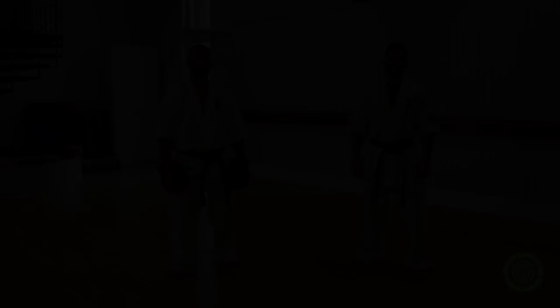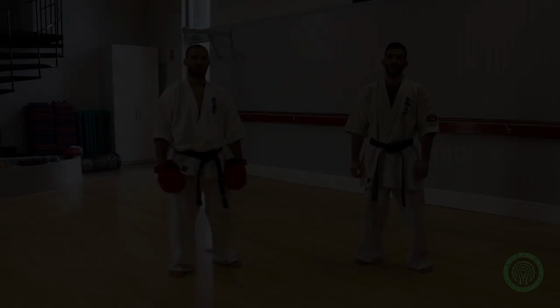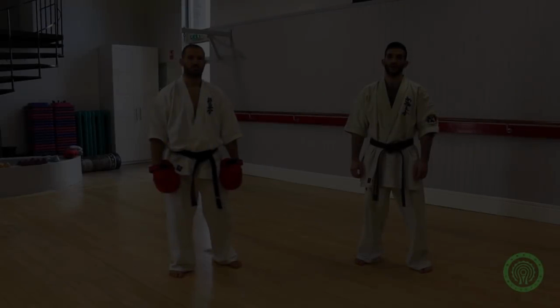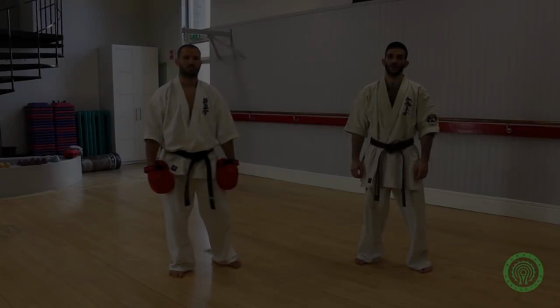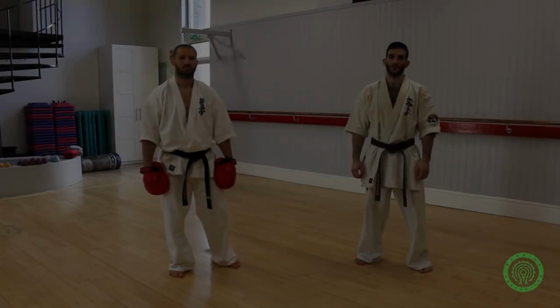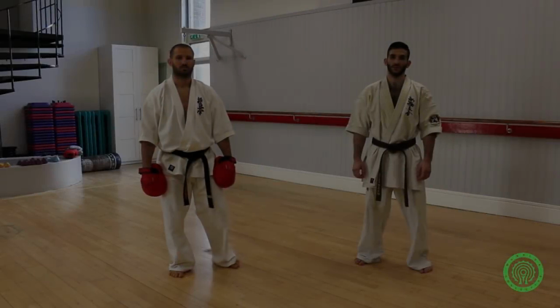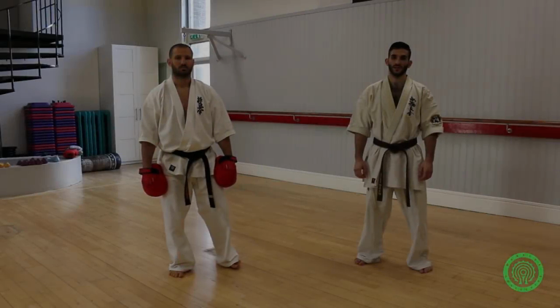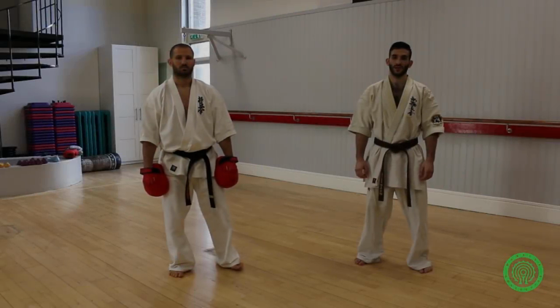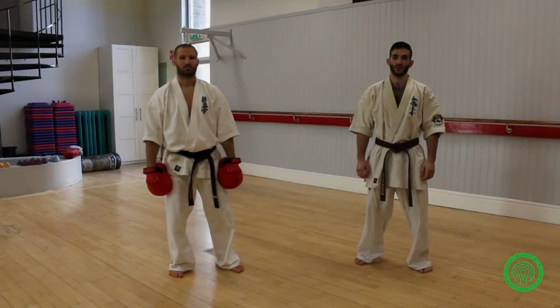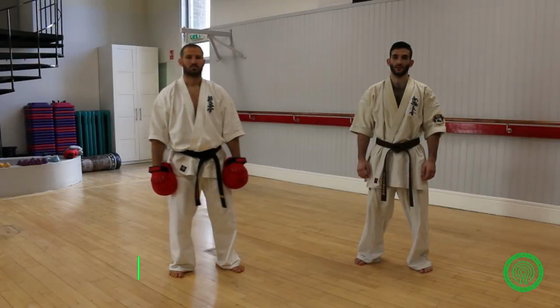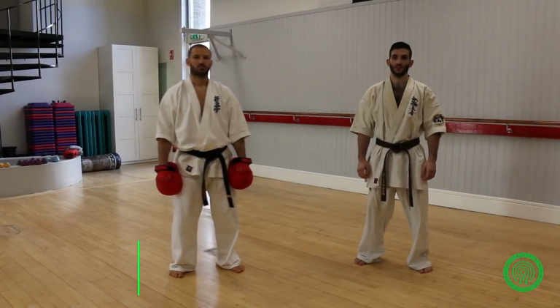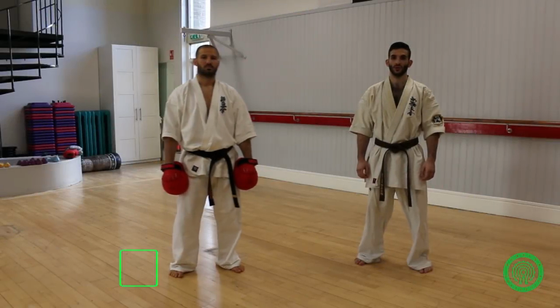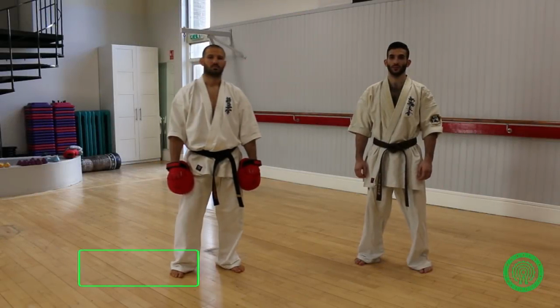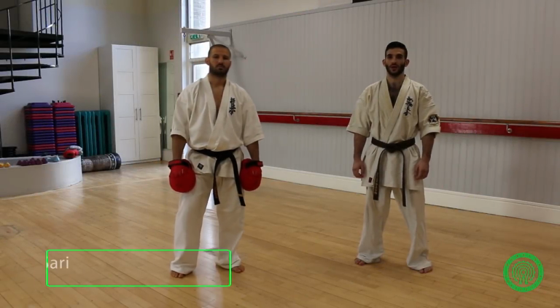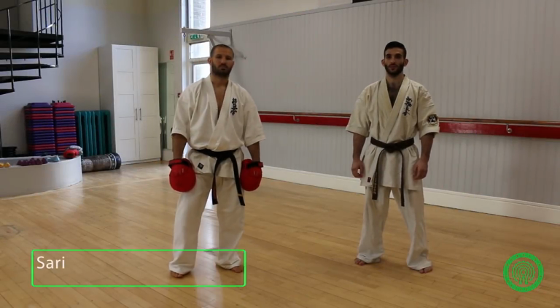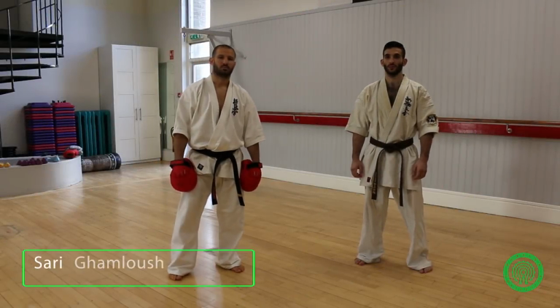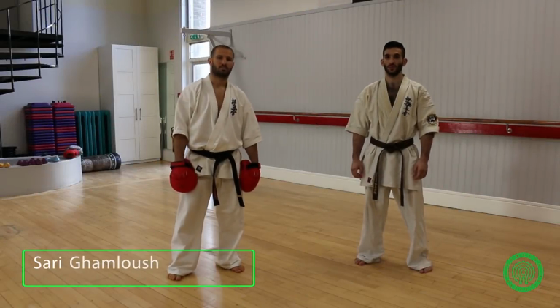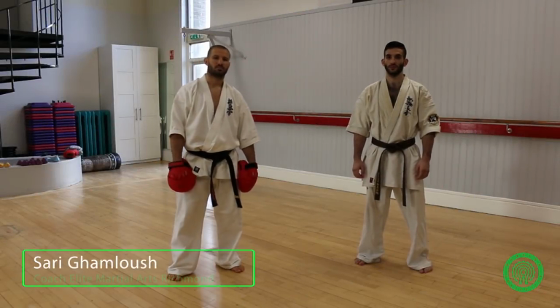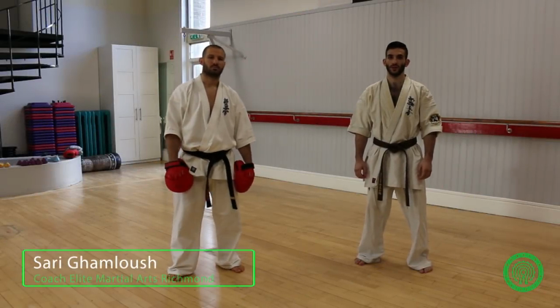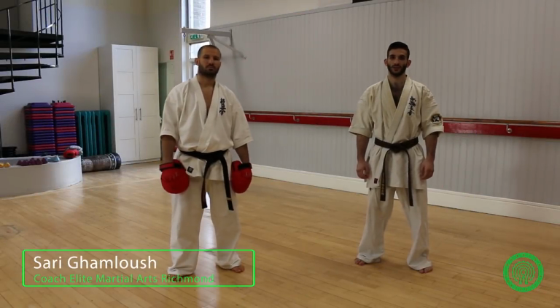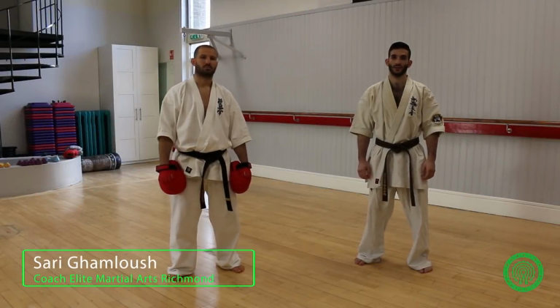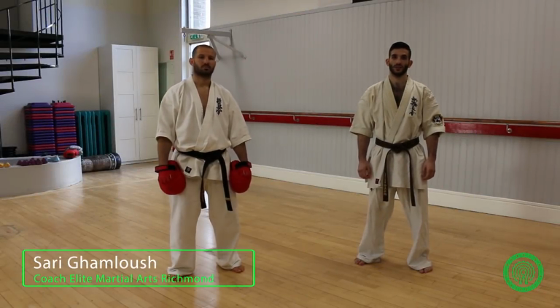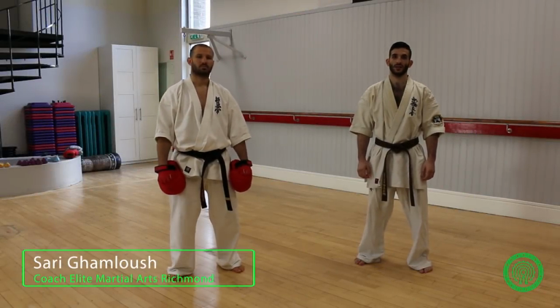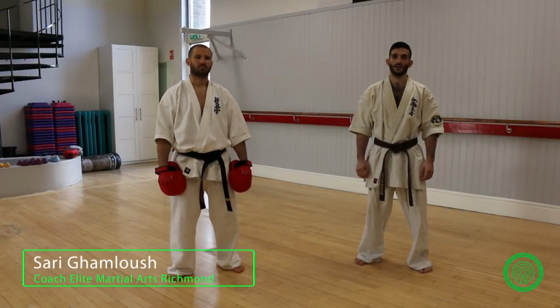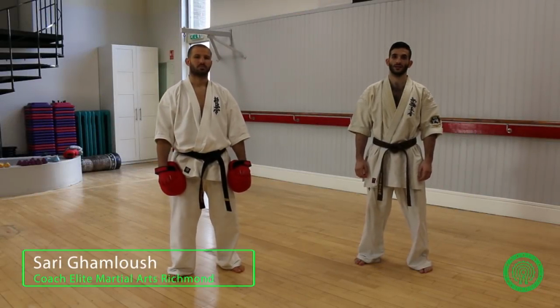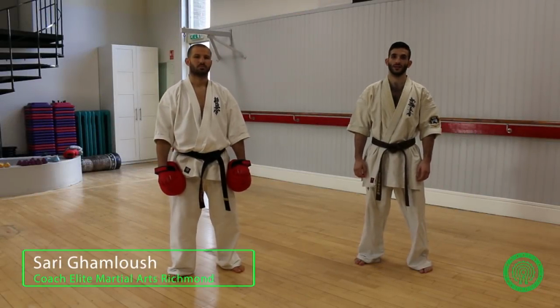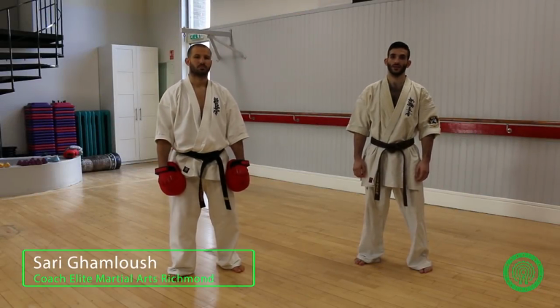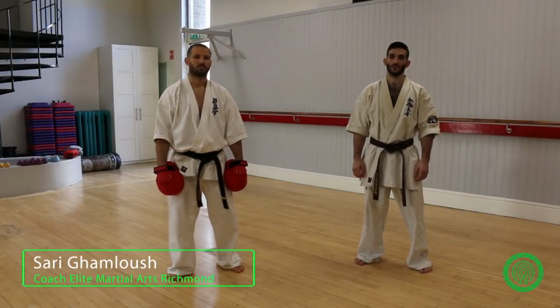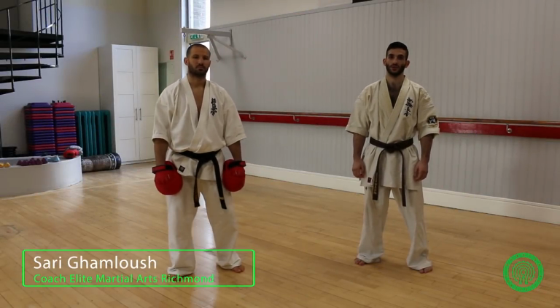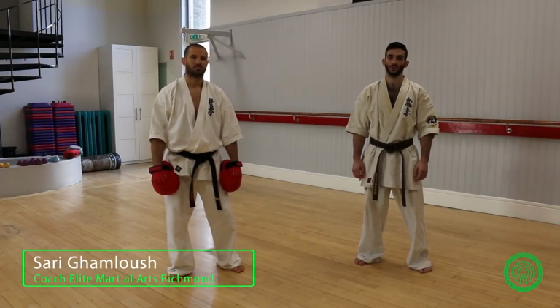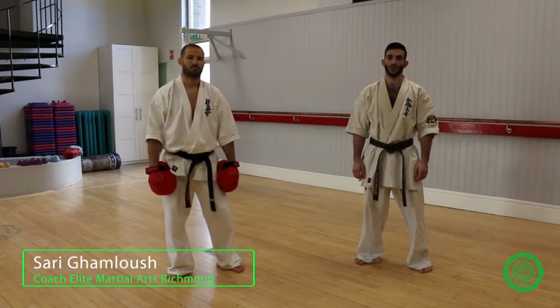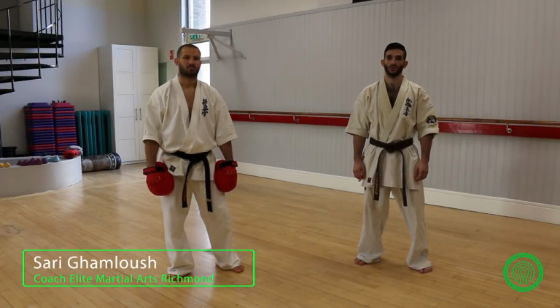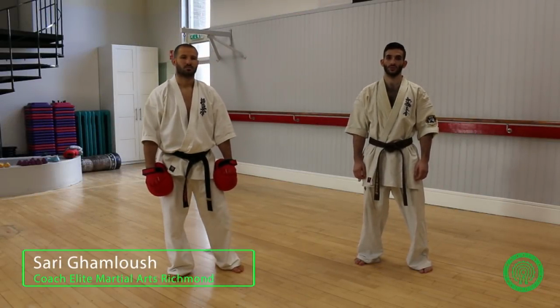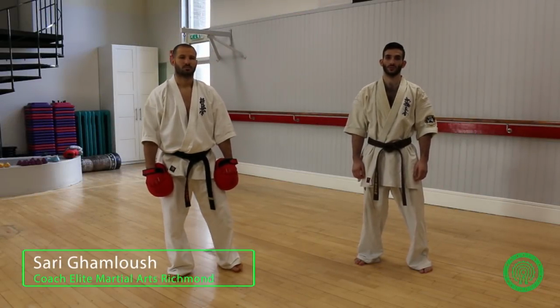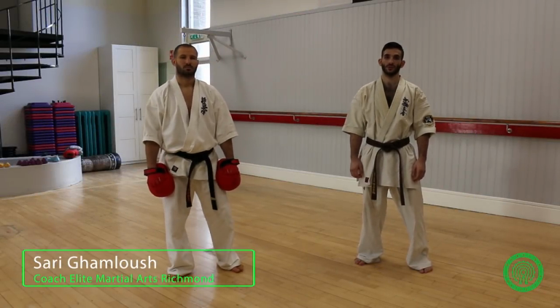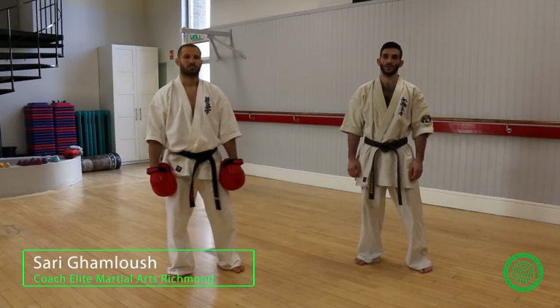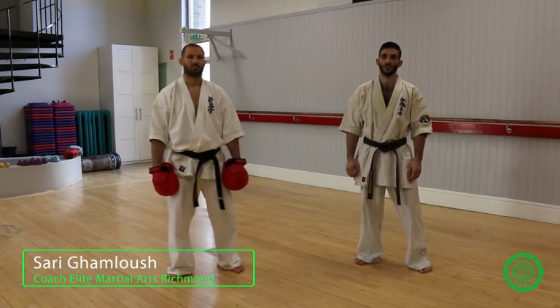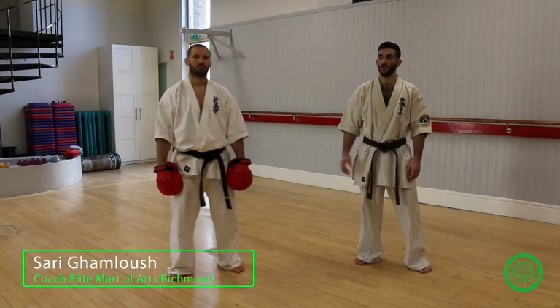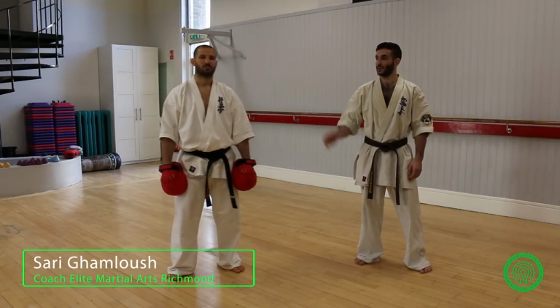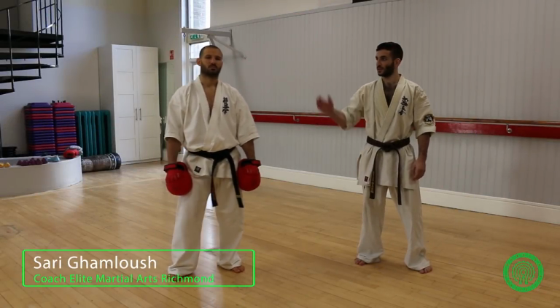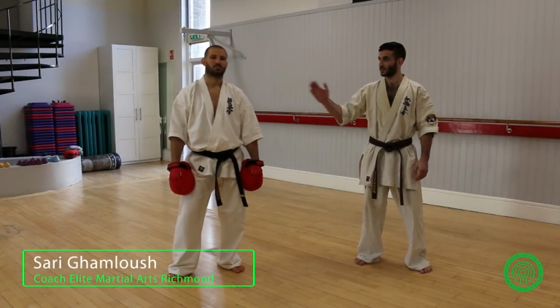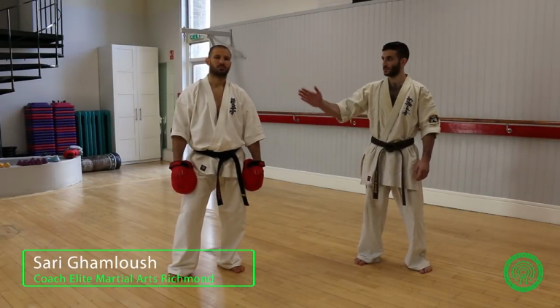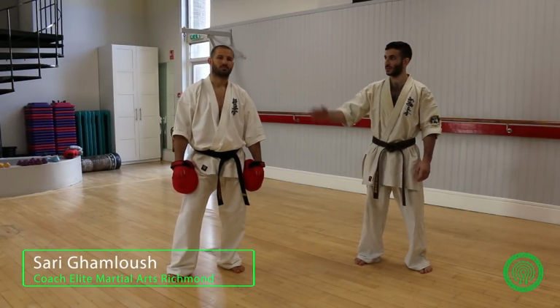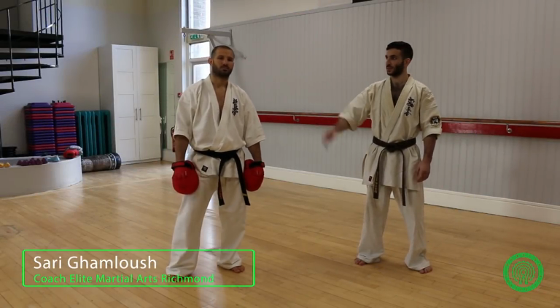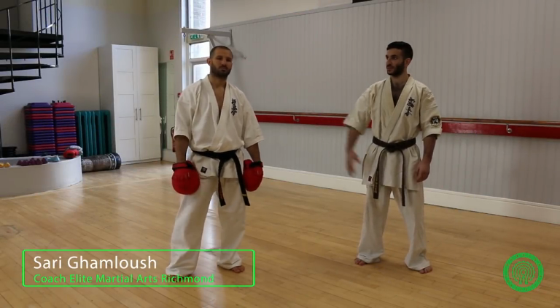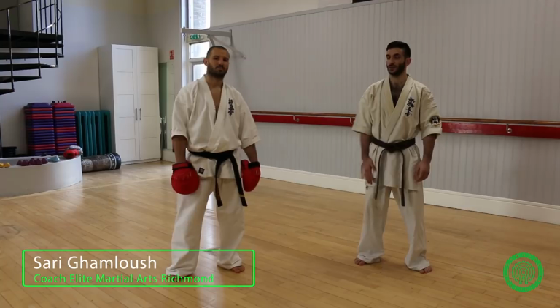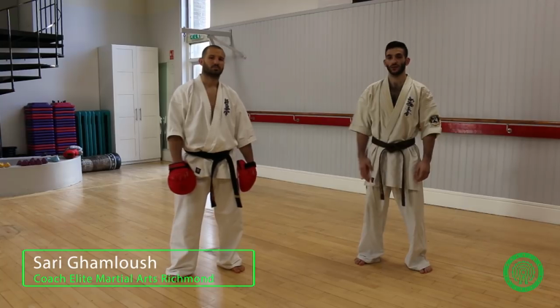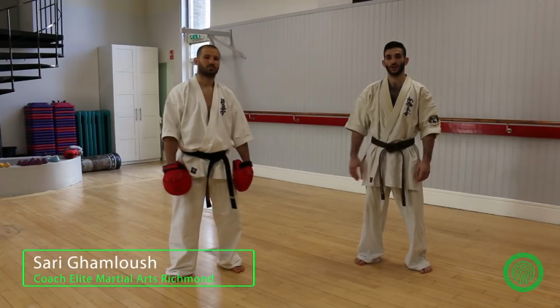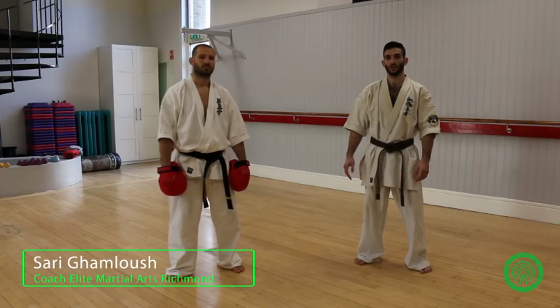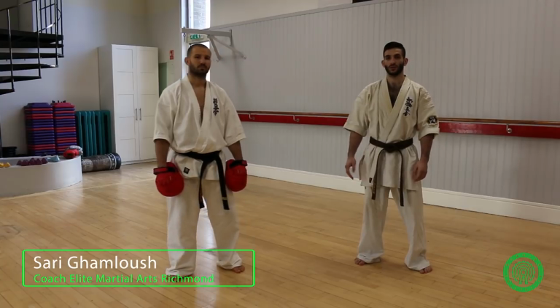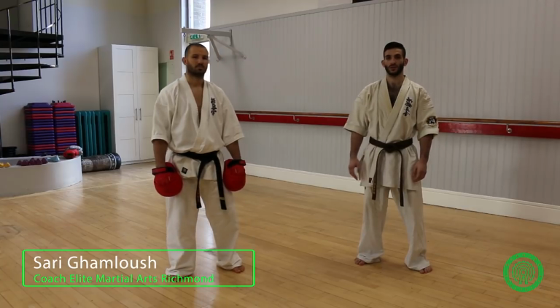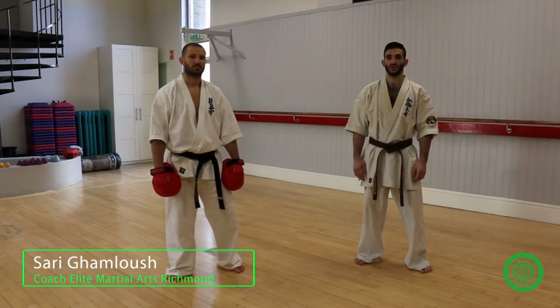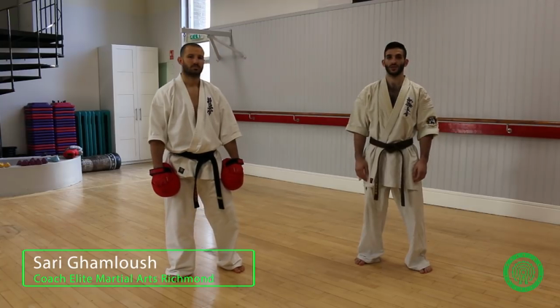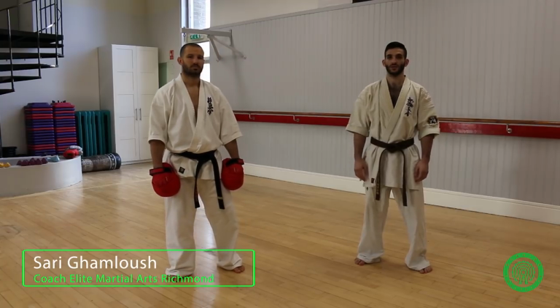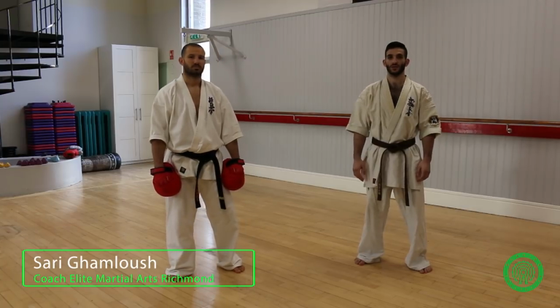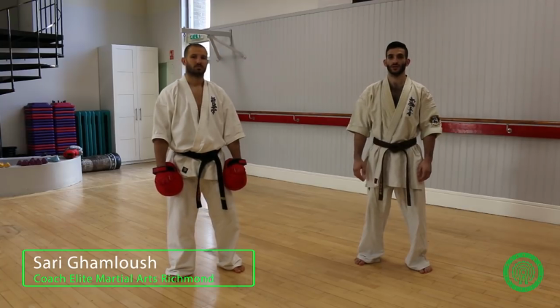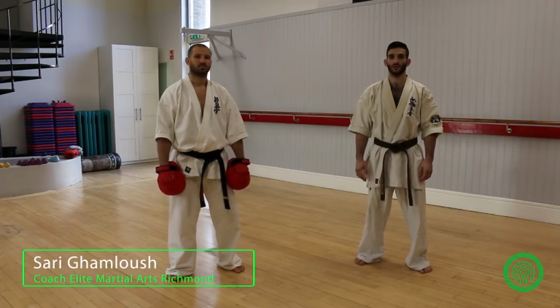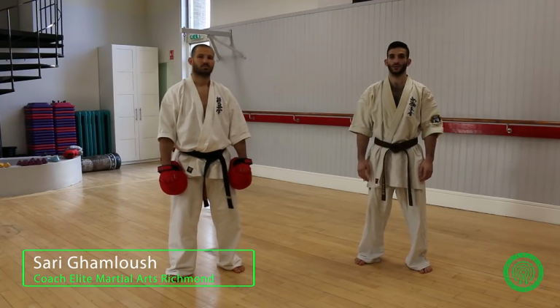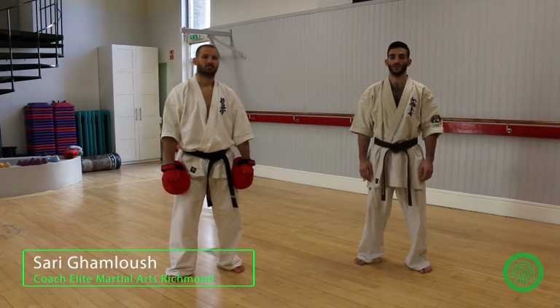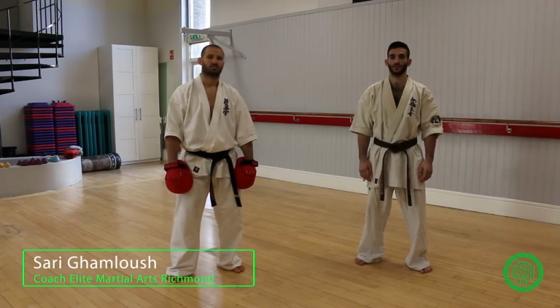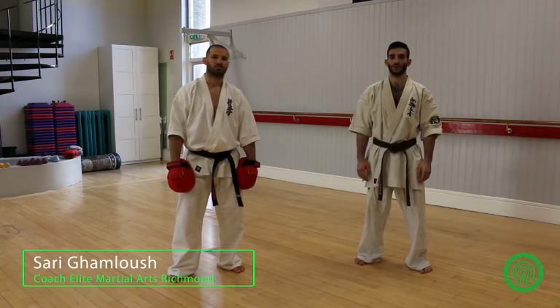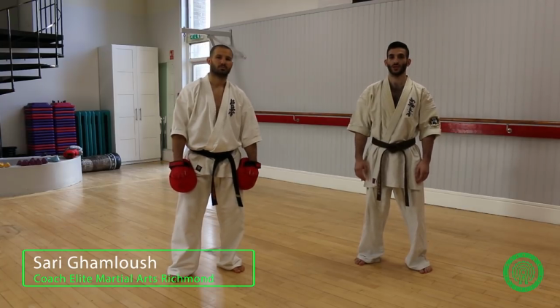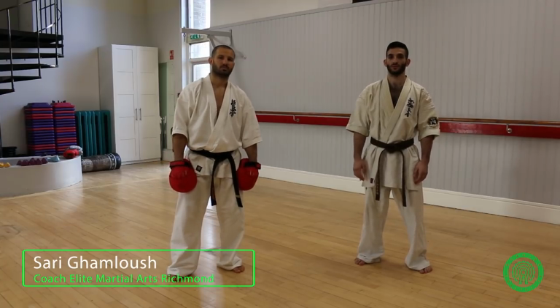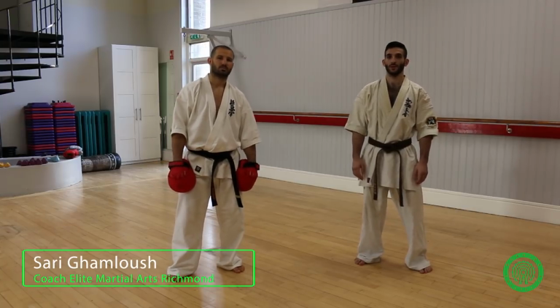Hi, my name is Sarah Gamowicz. I'm a pro fighter at Elite Martial Arts Watchmen. This is my coach, Sensei Simeon Kirchyev.